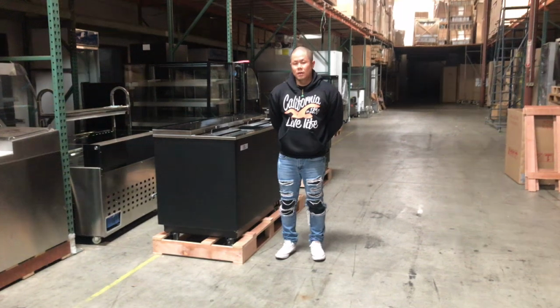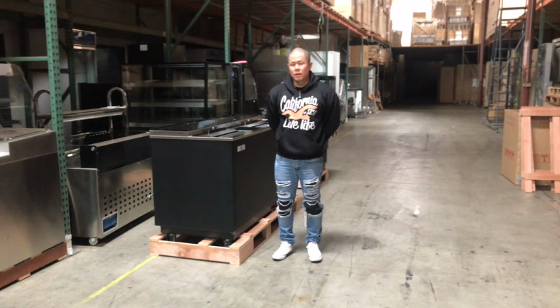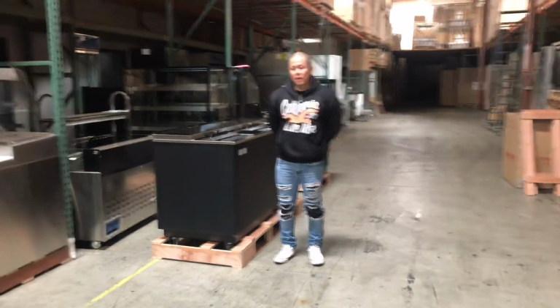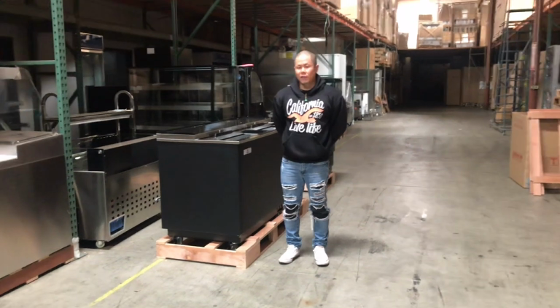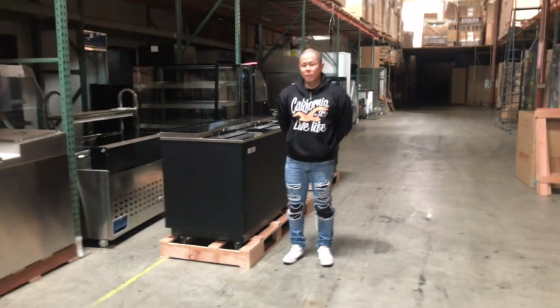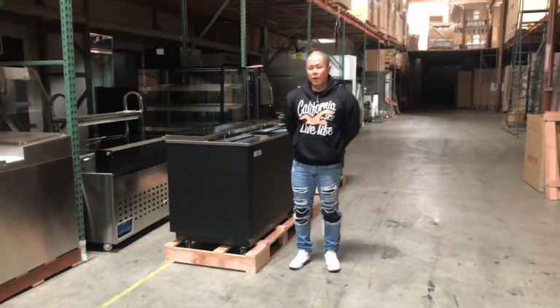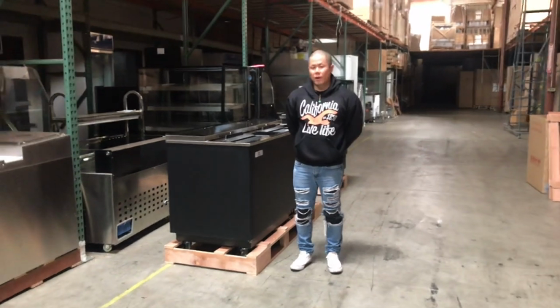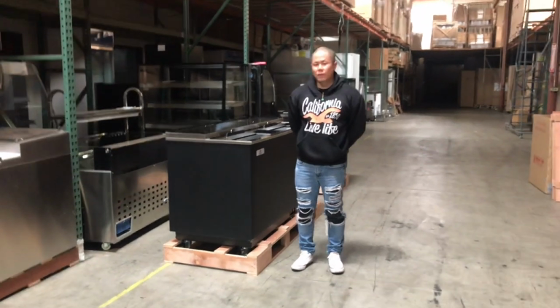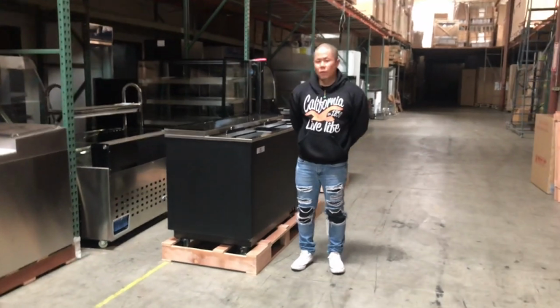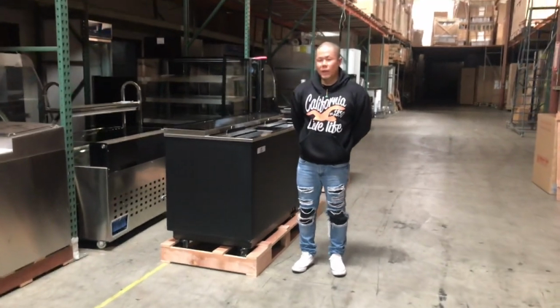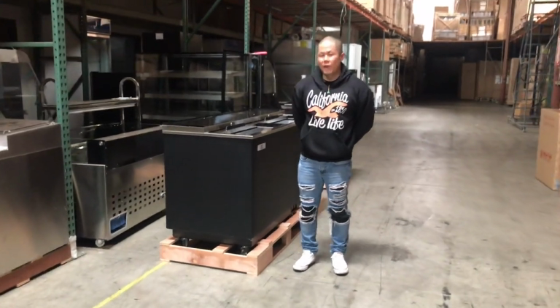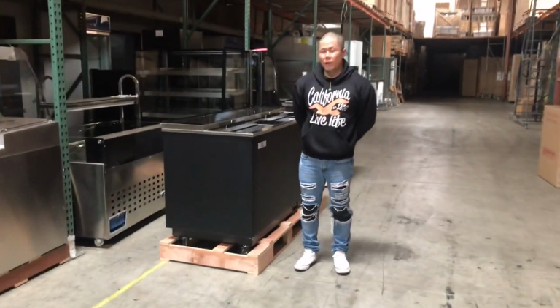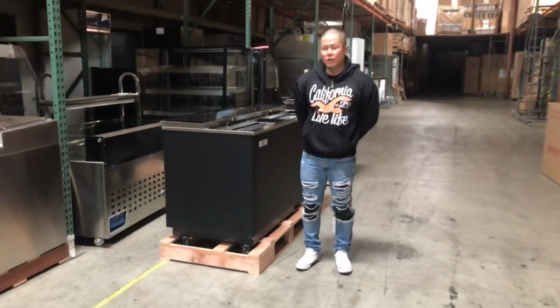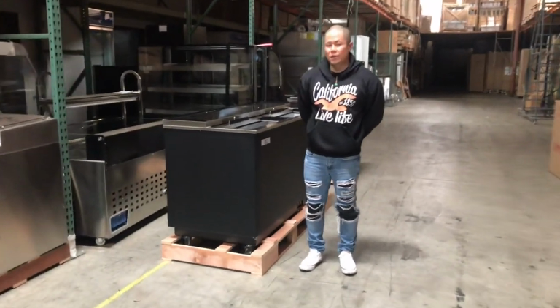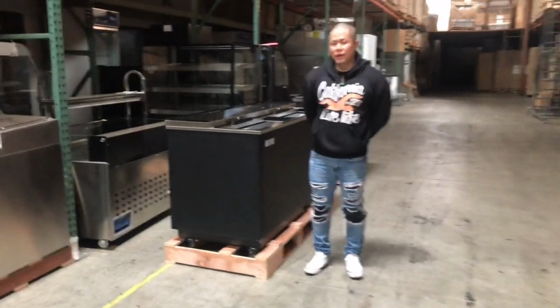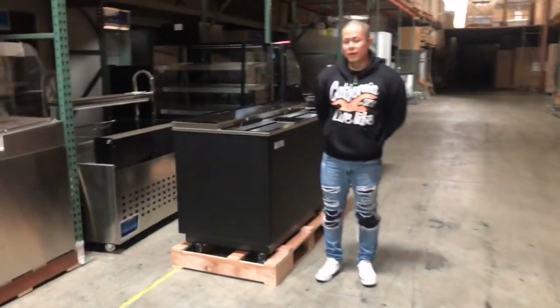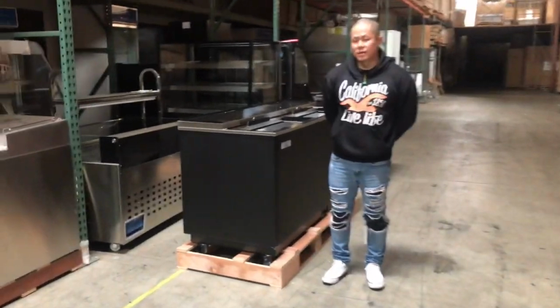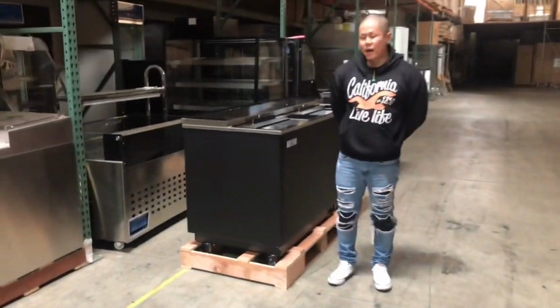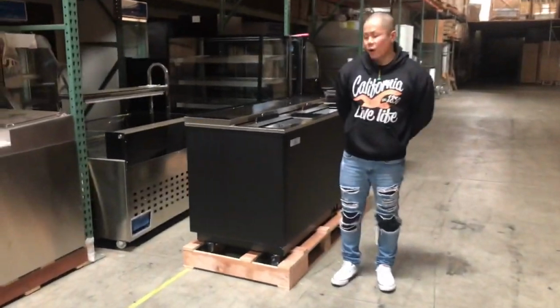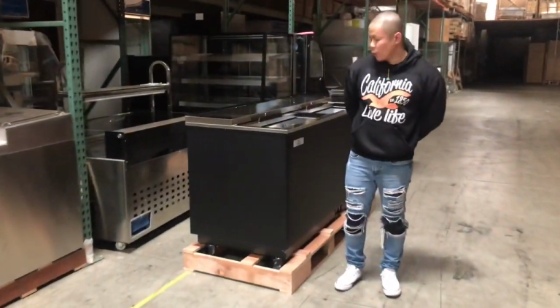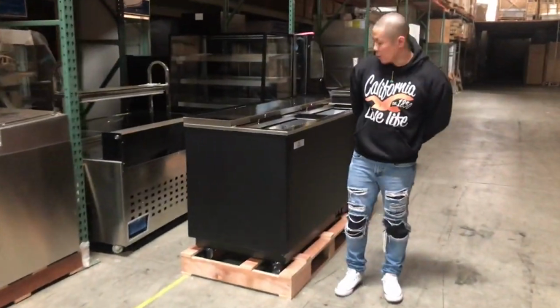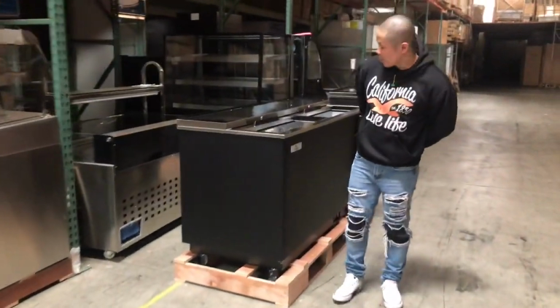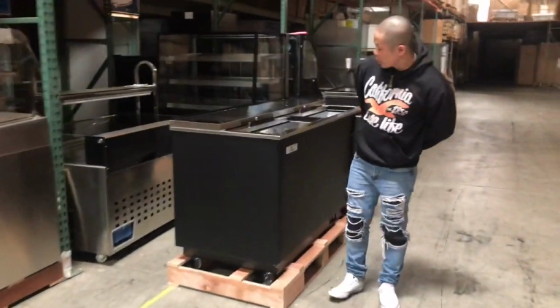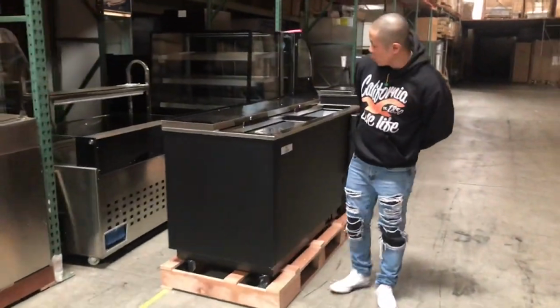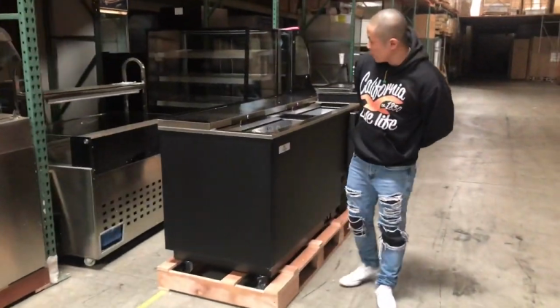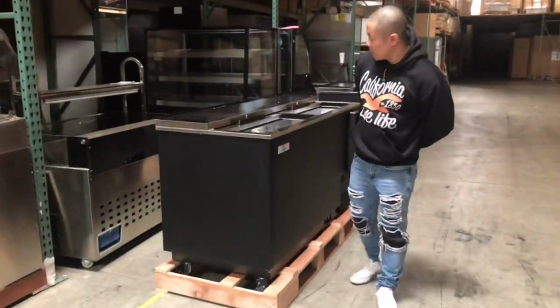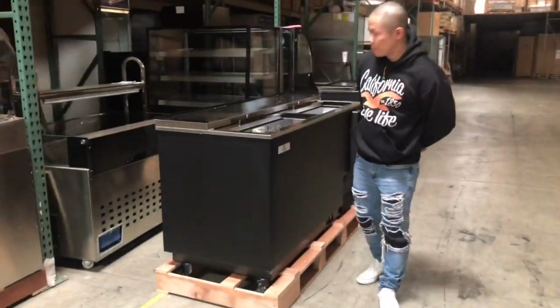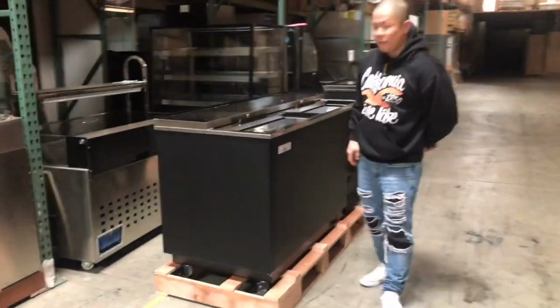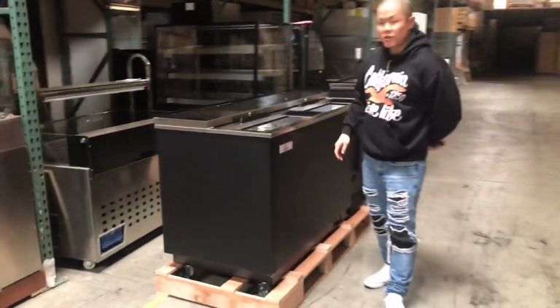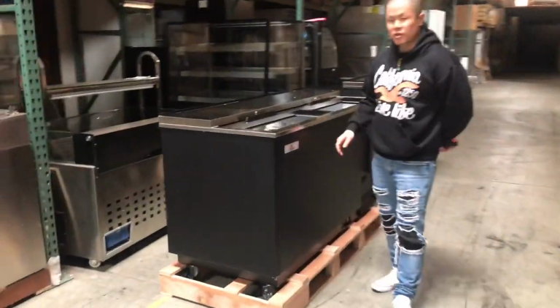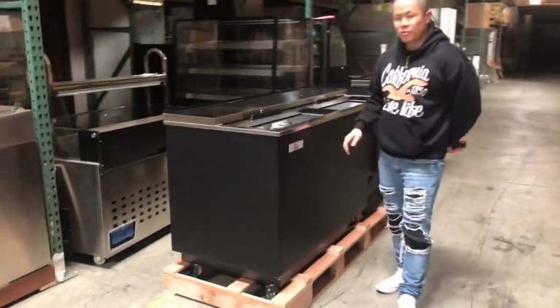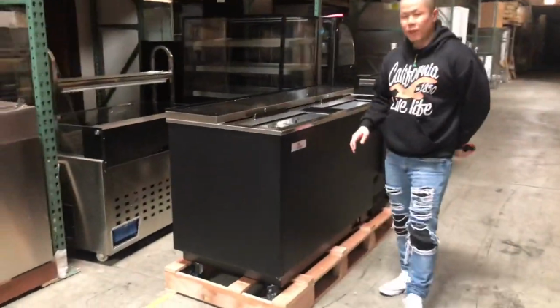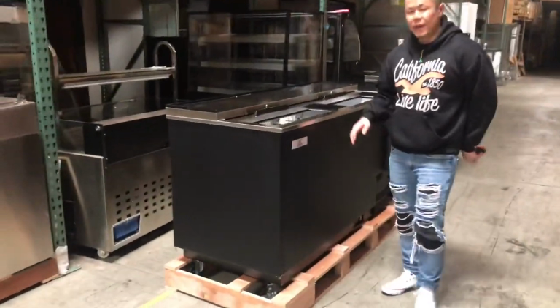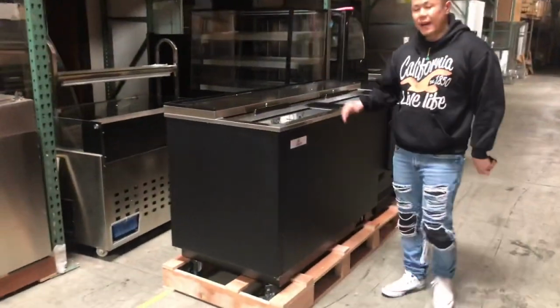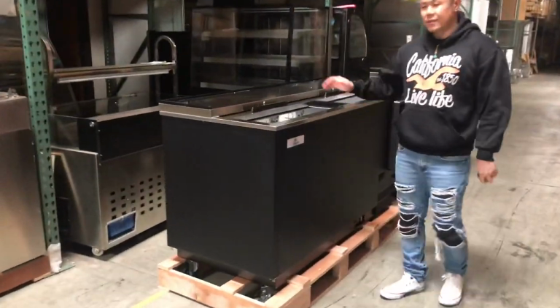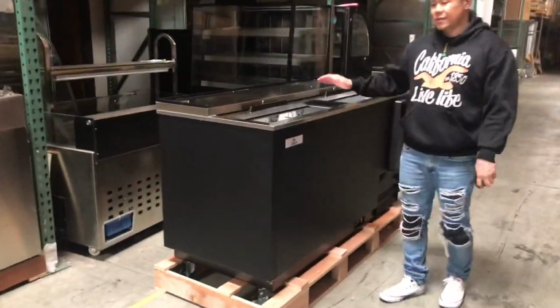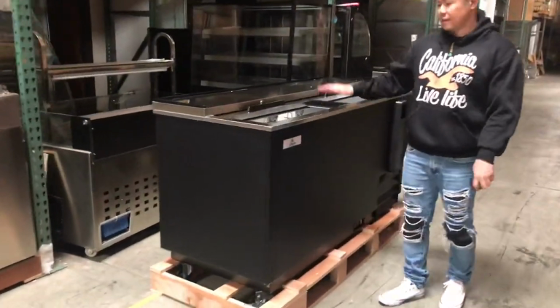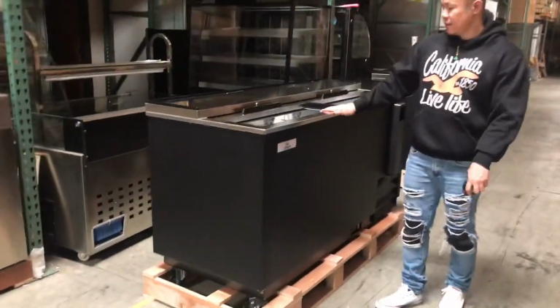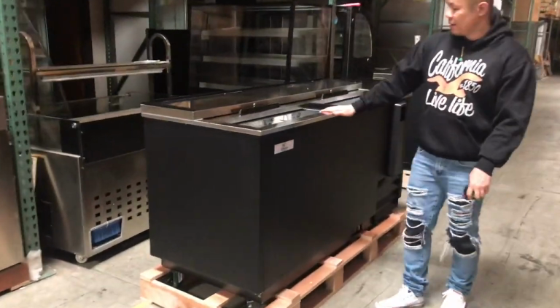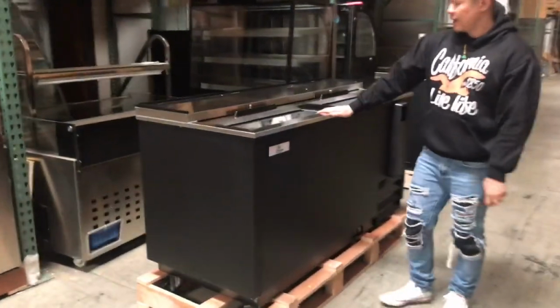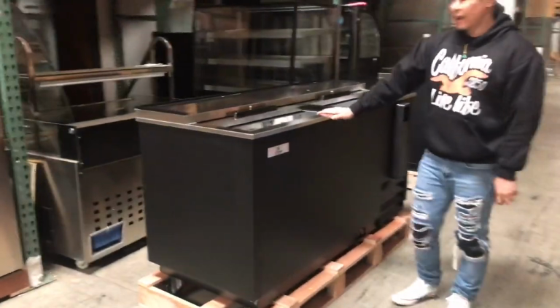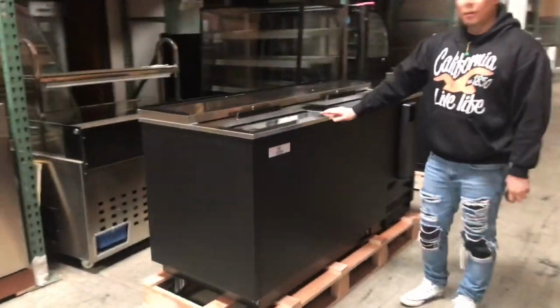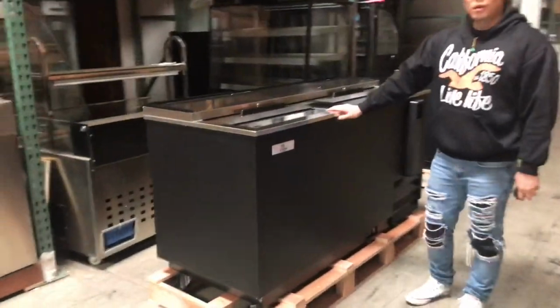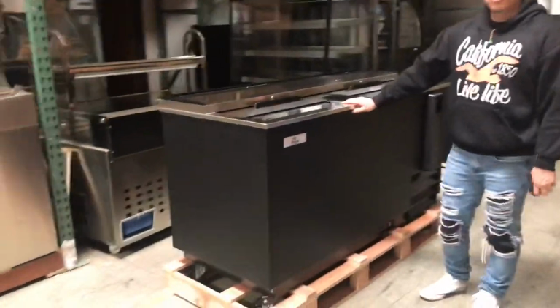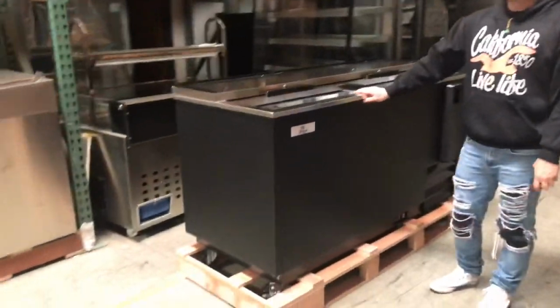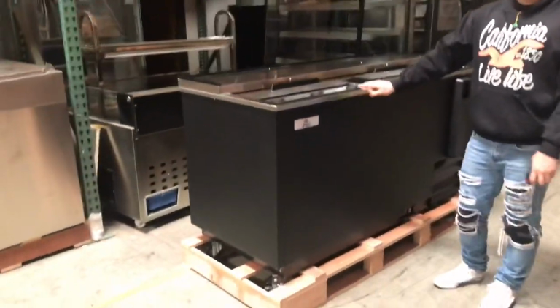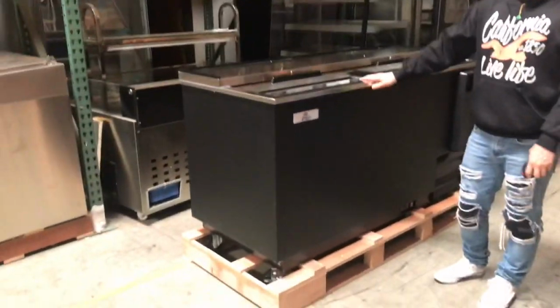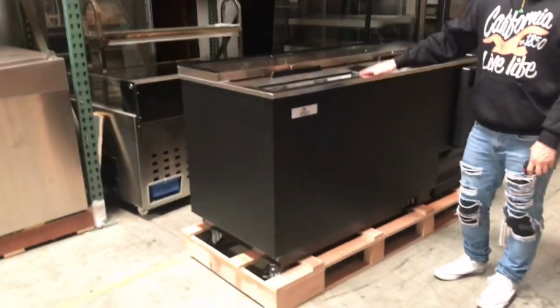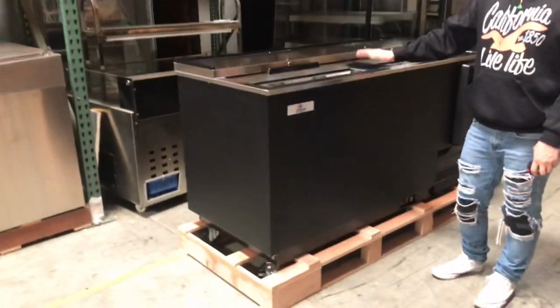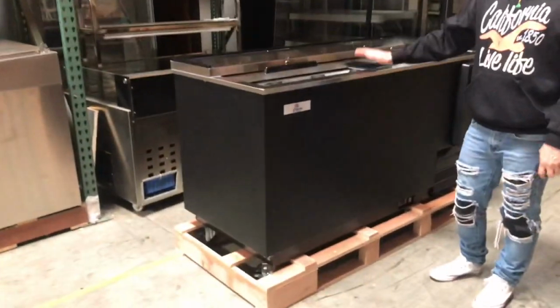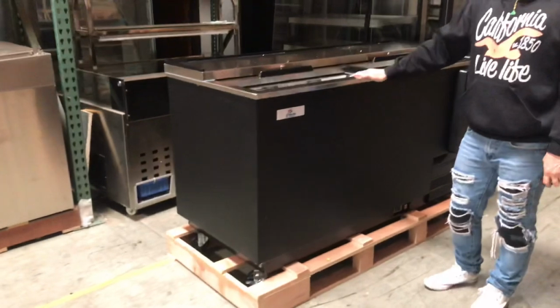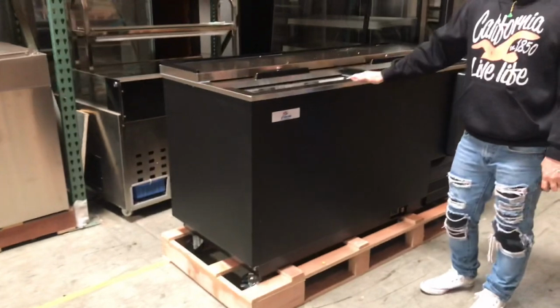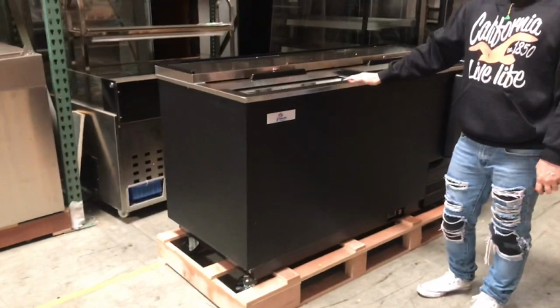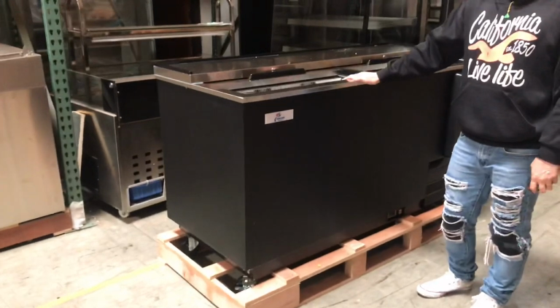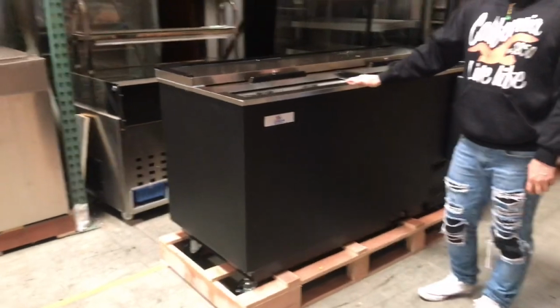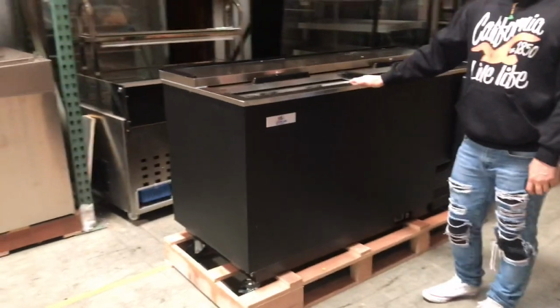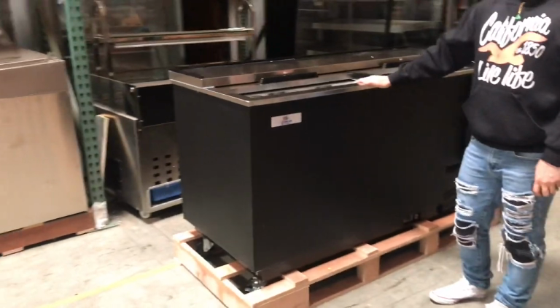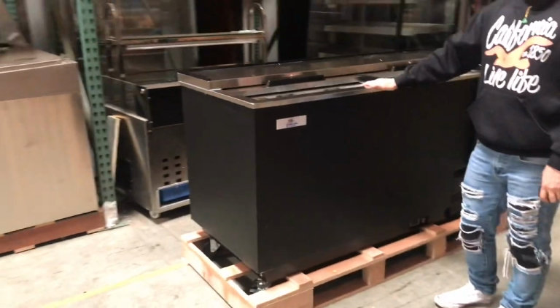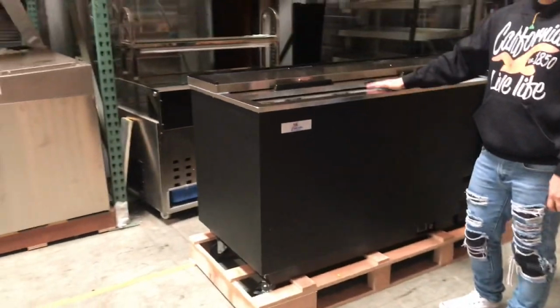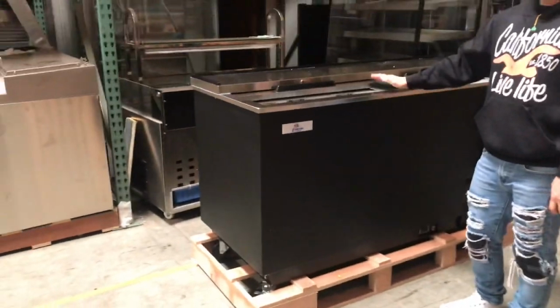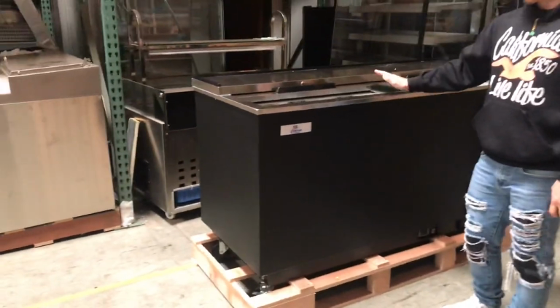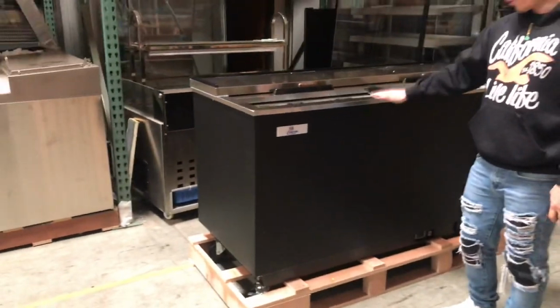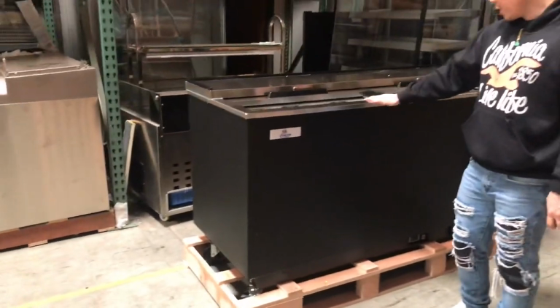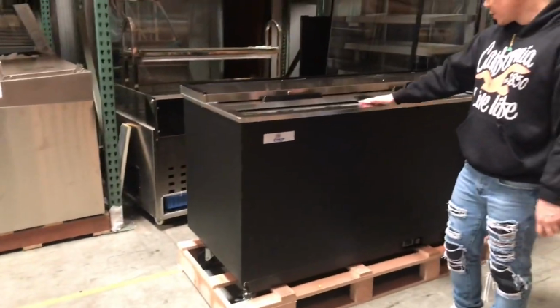Hello everybody. What we have here today is our cooling beverage display cases. They can be used for beer, soda, or anything else for cold storage.